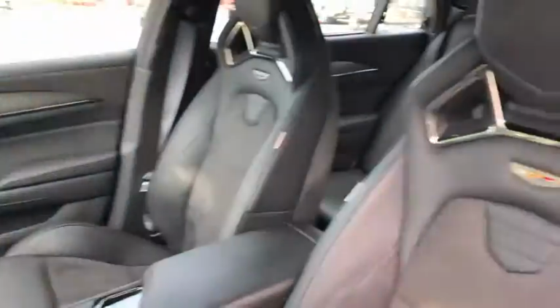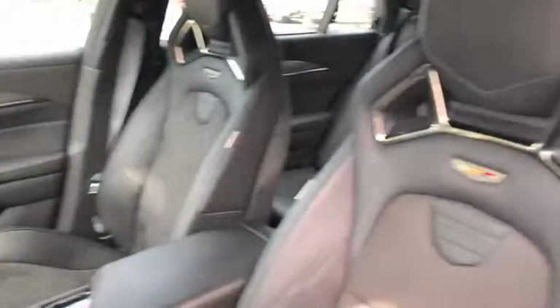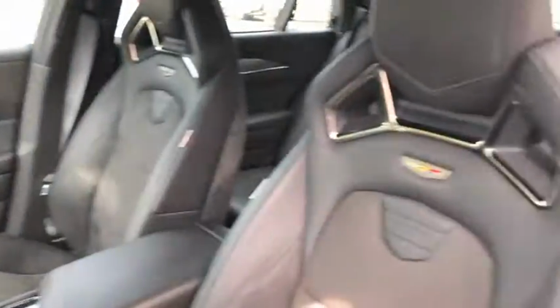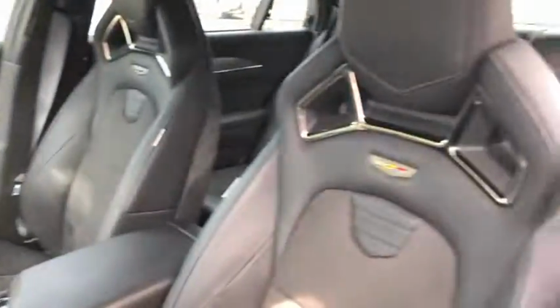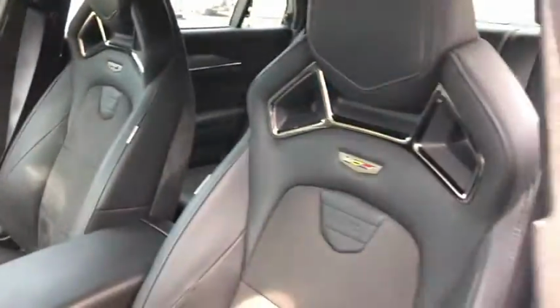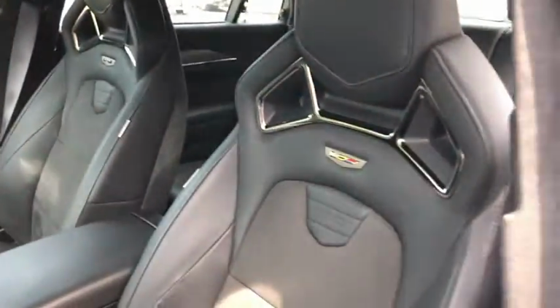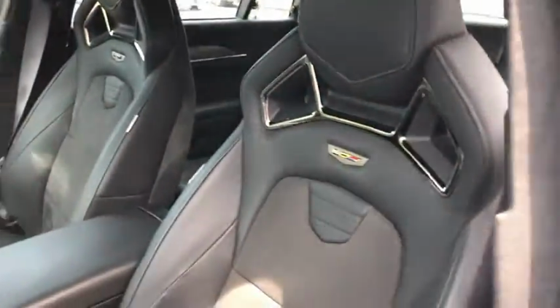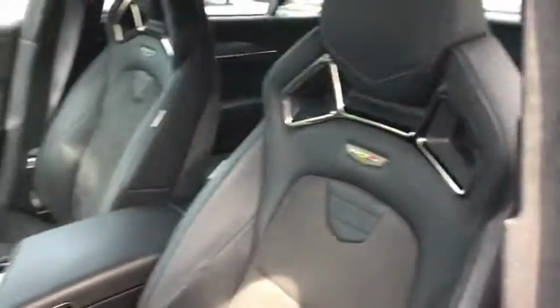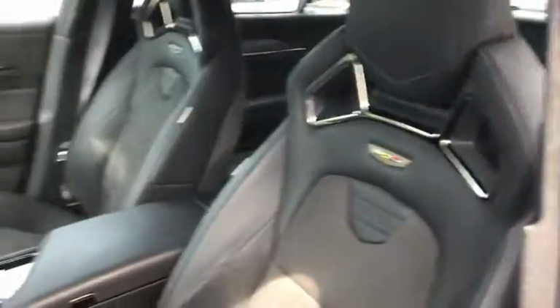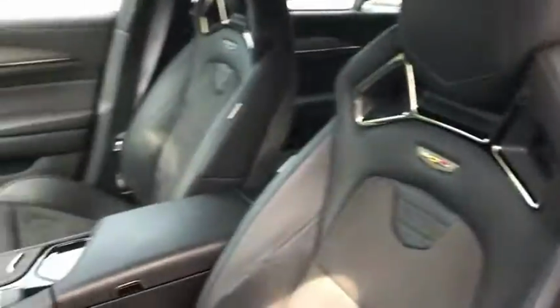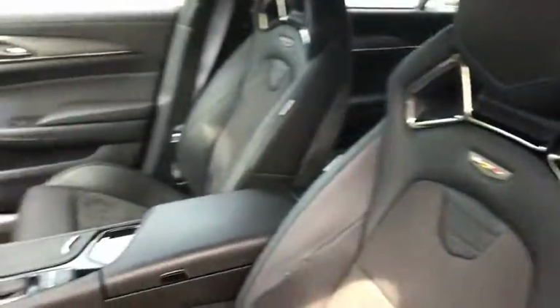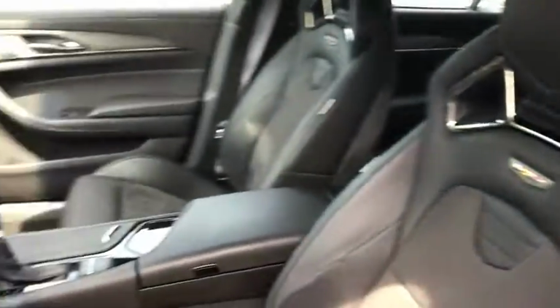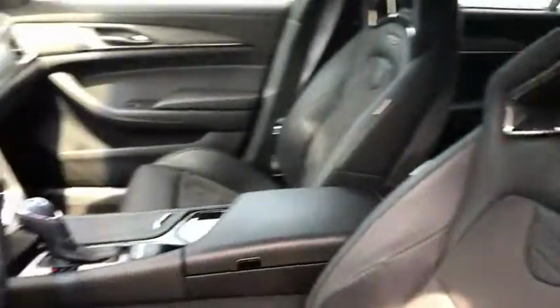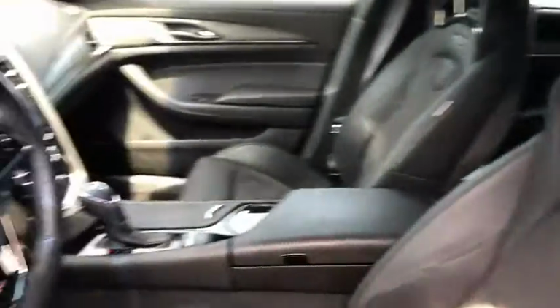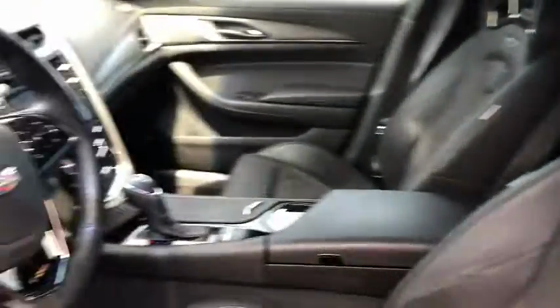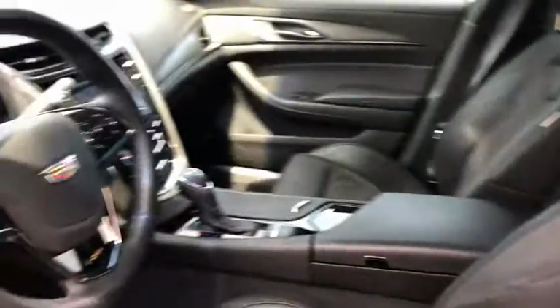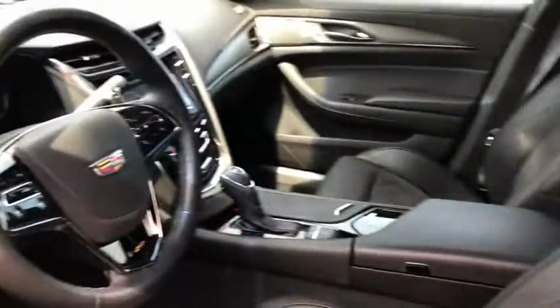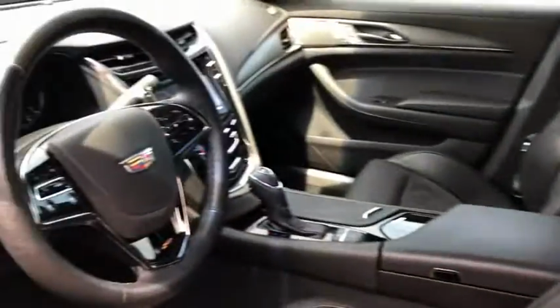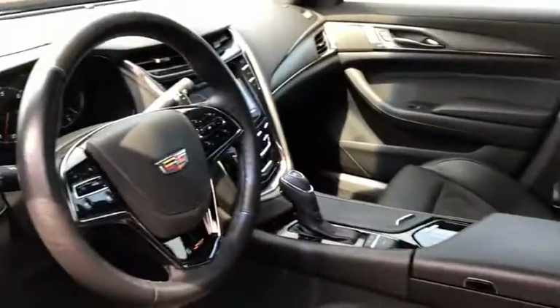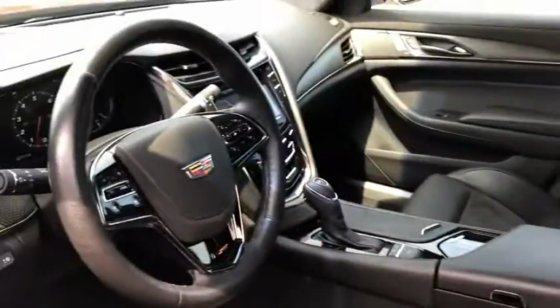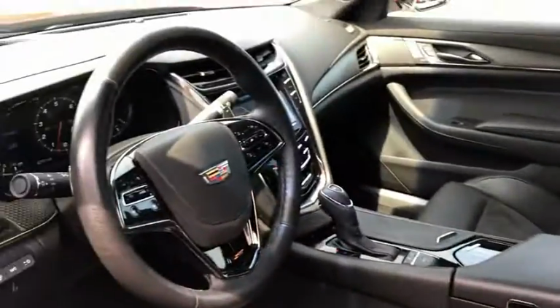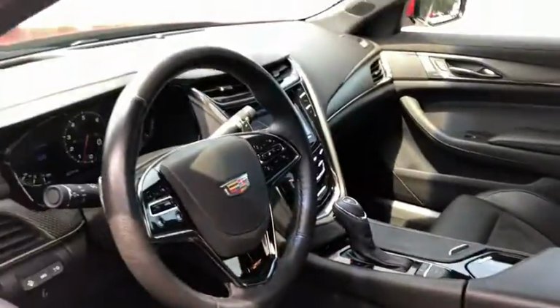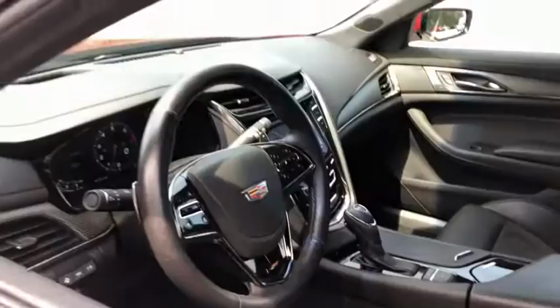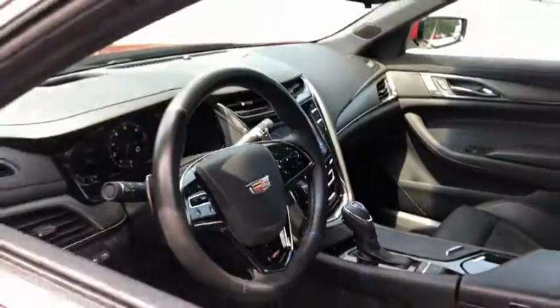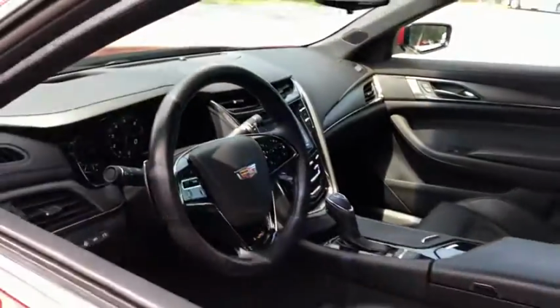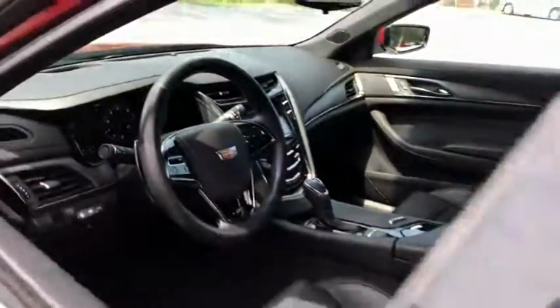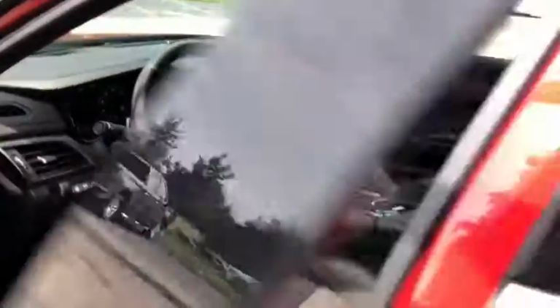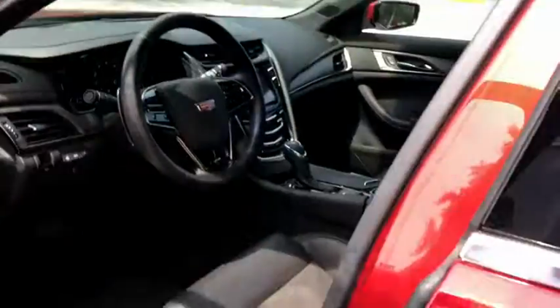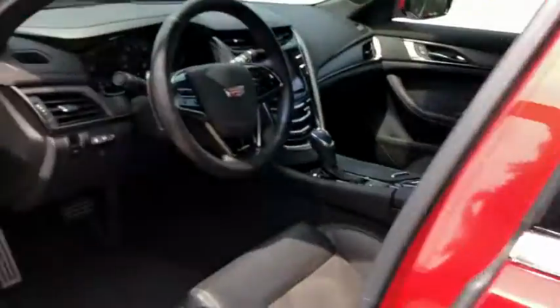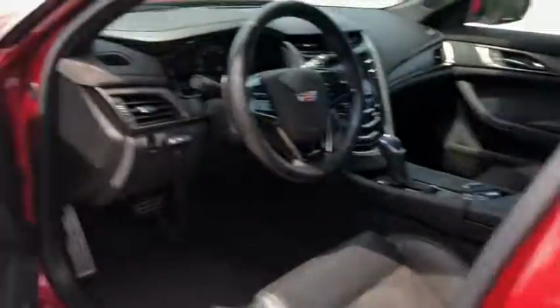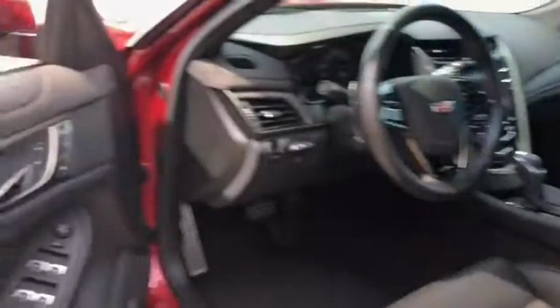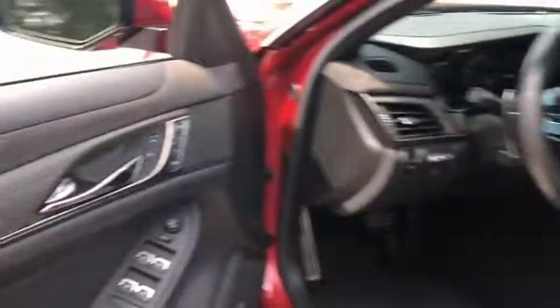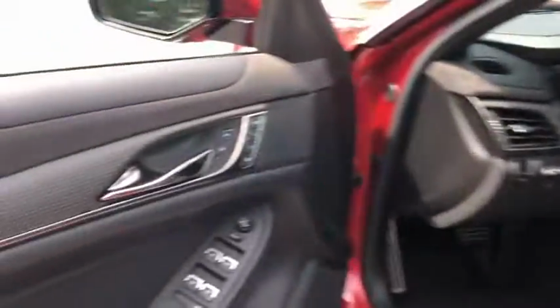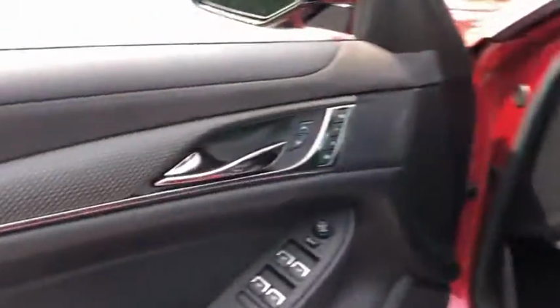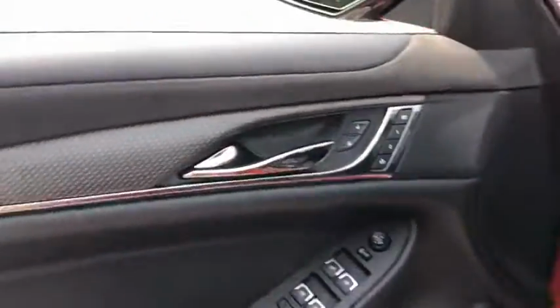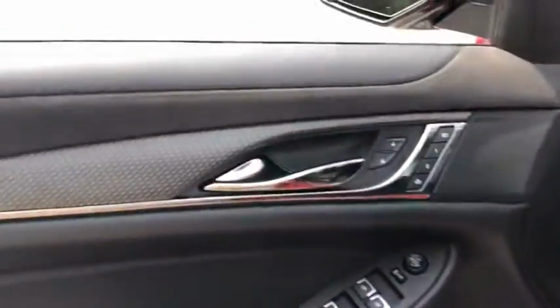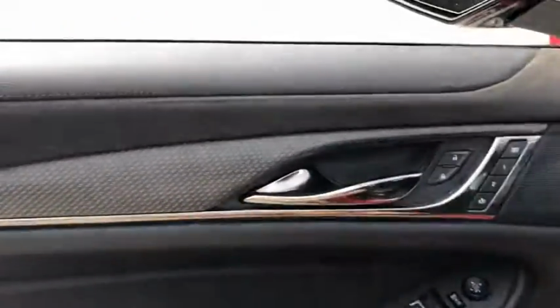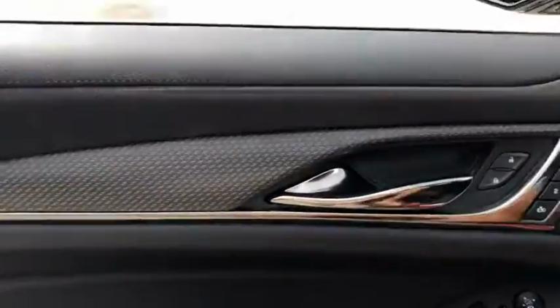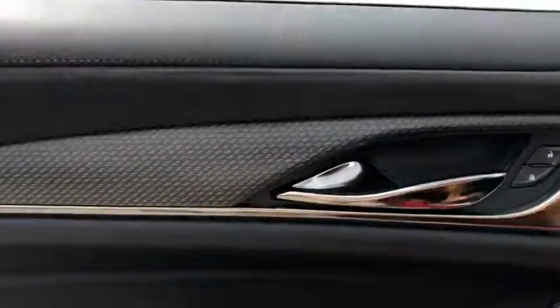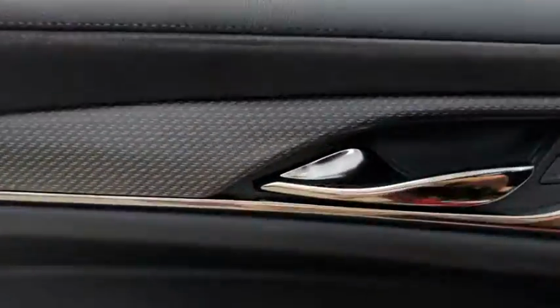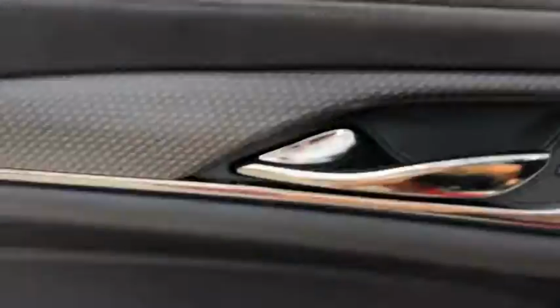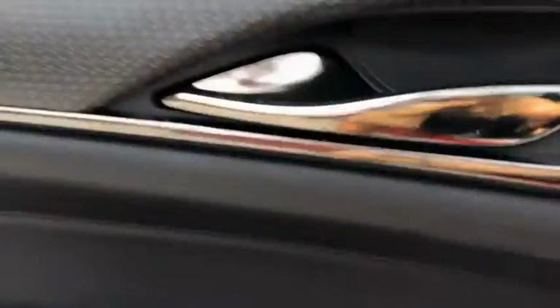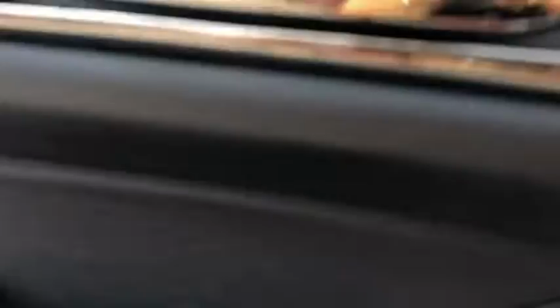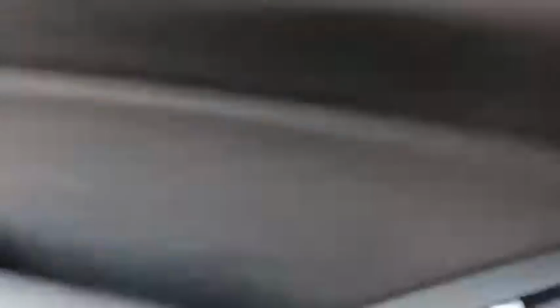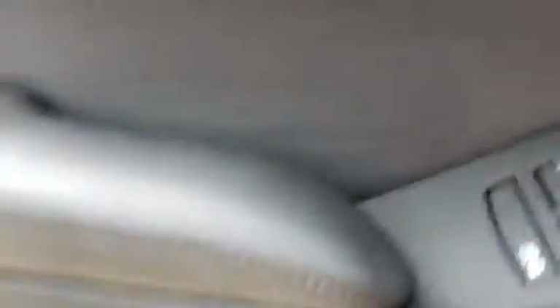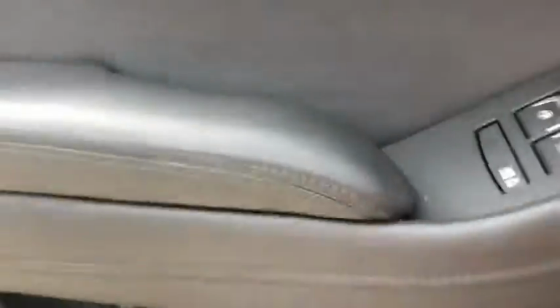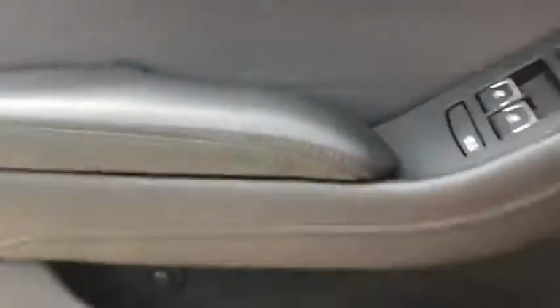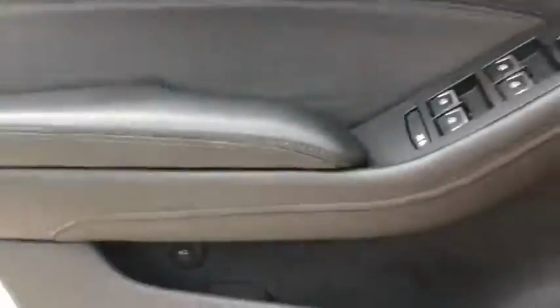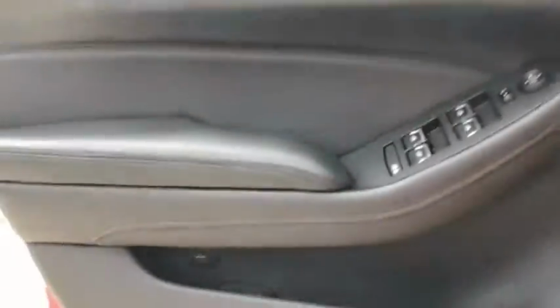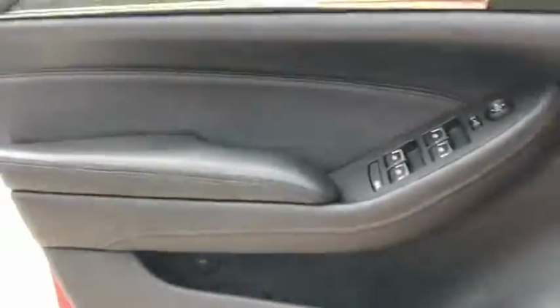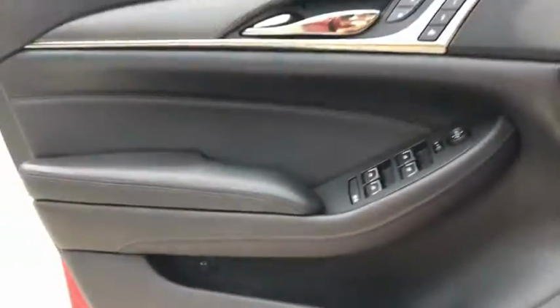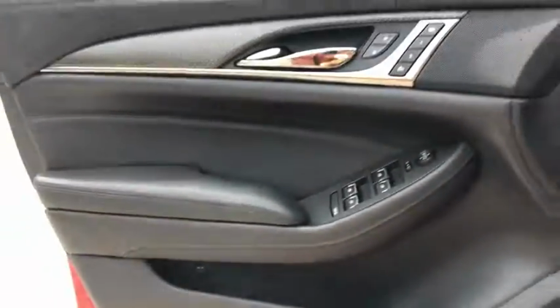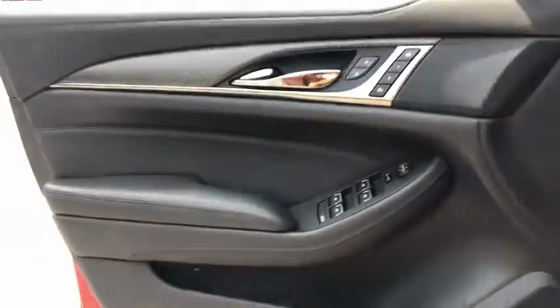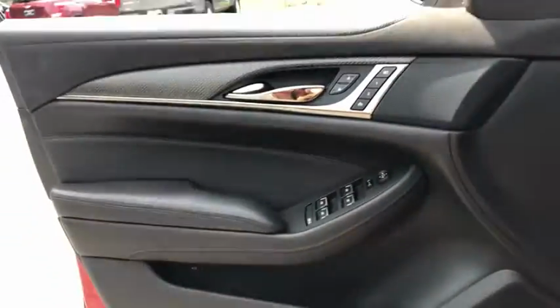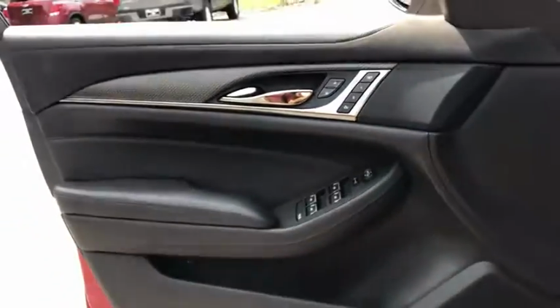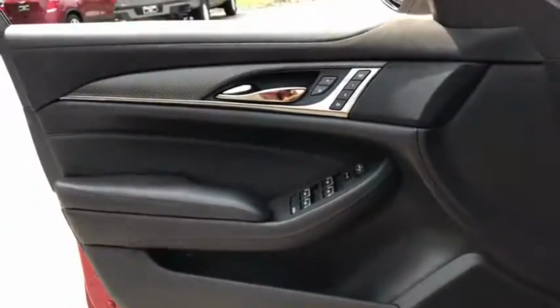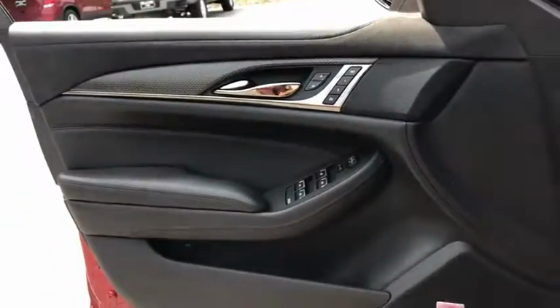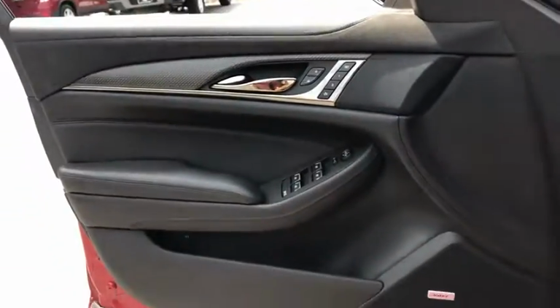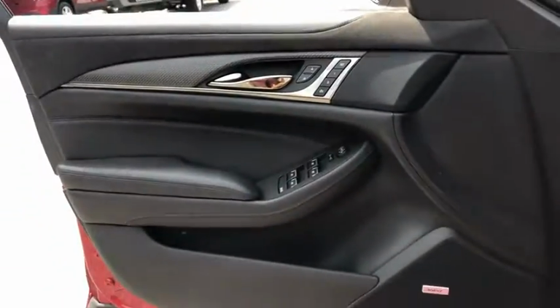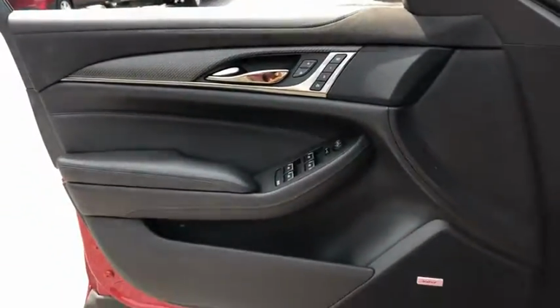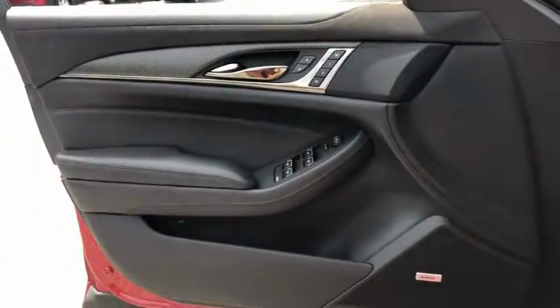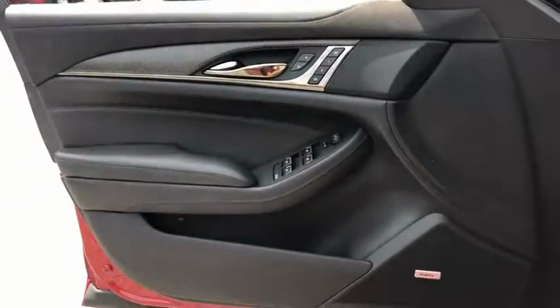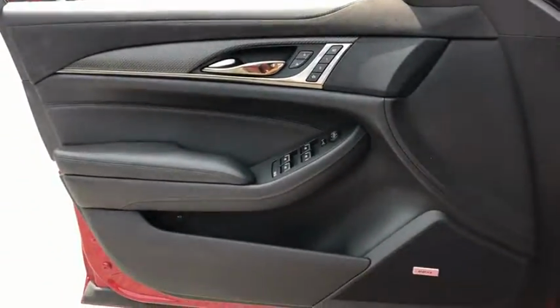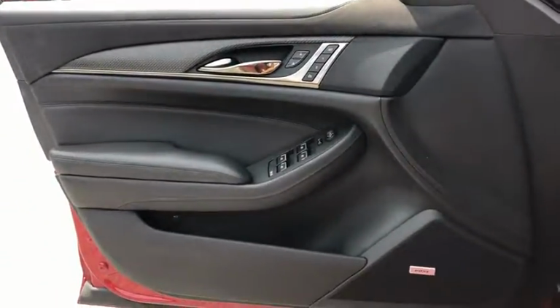This vehicle has less than 7,000 miles. Here are some of this vehicle's great options: traction control, navigation system,